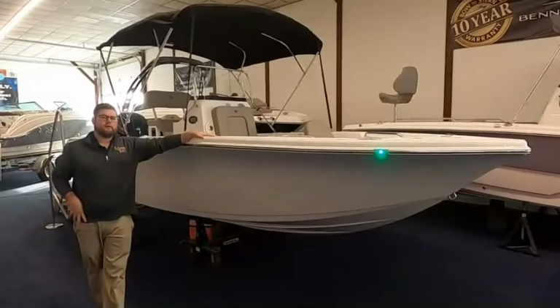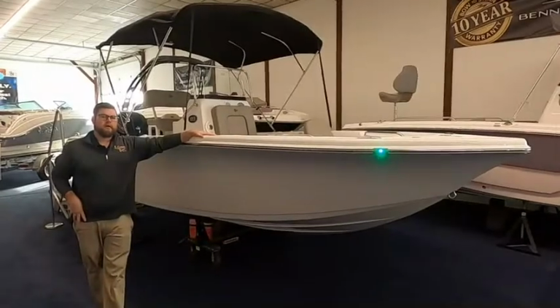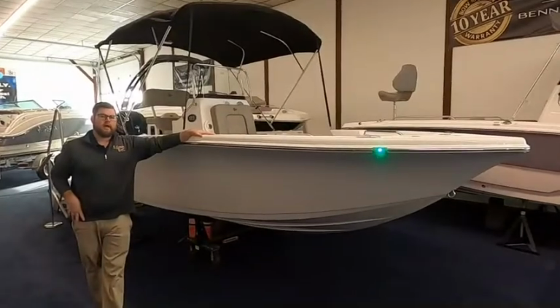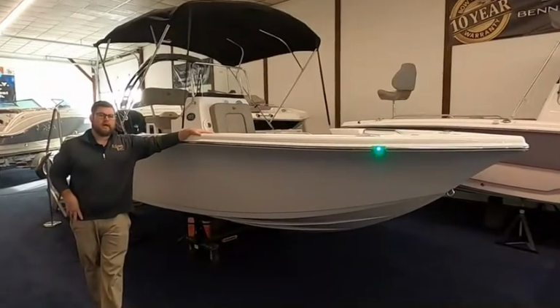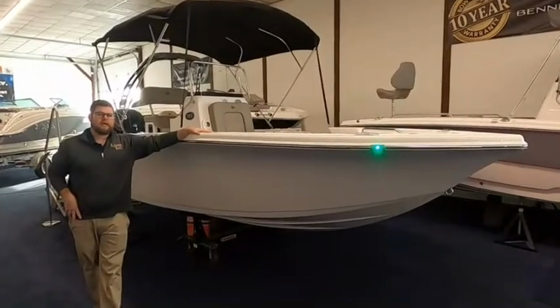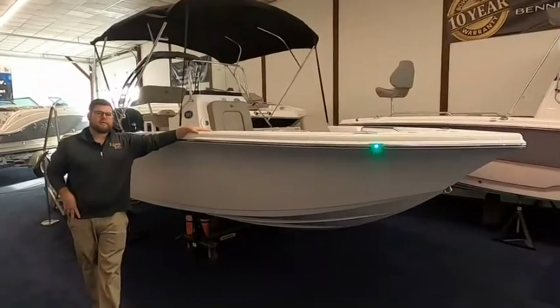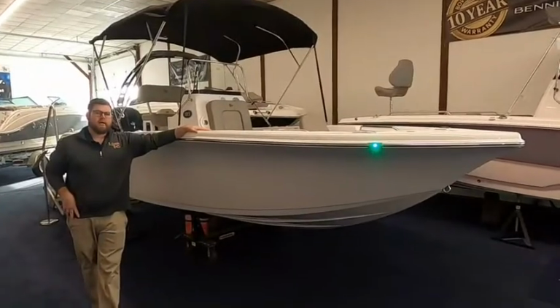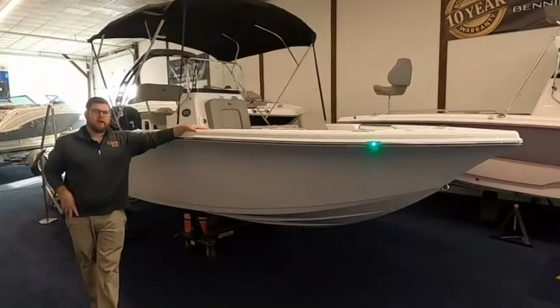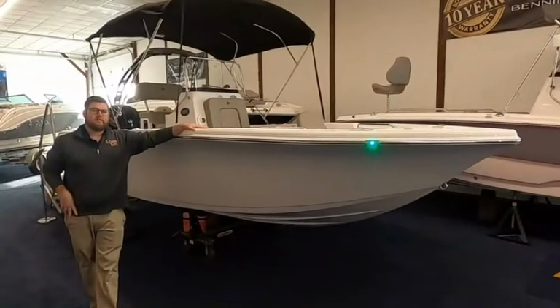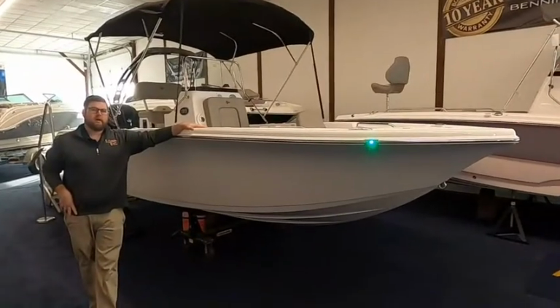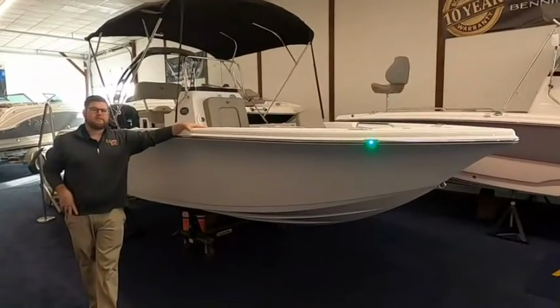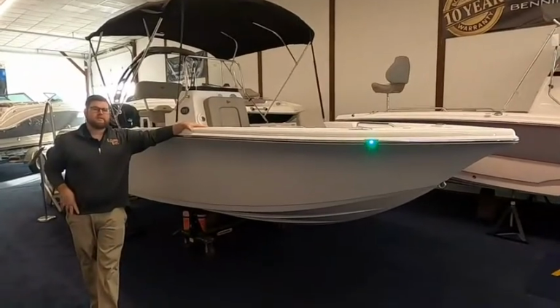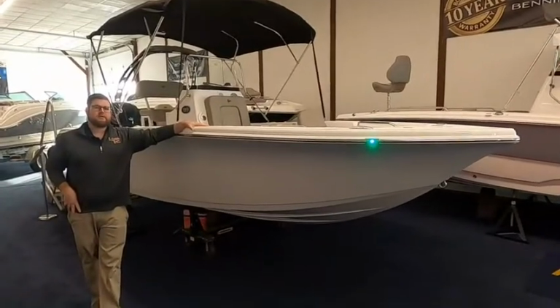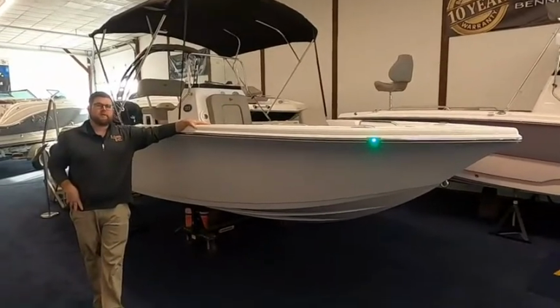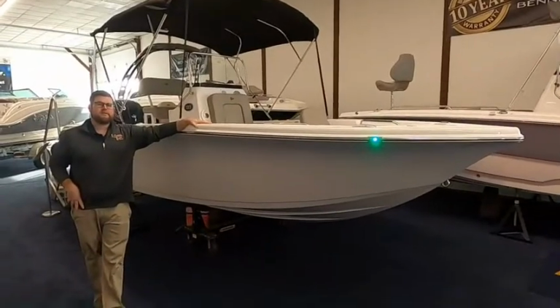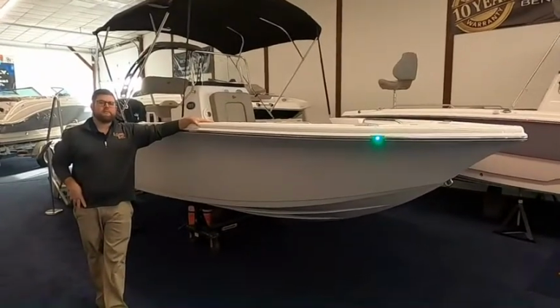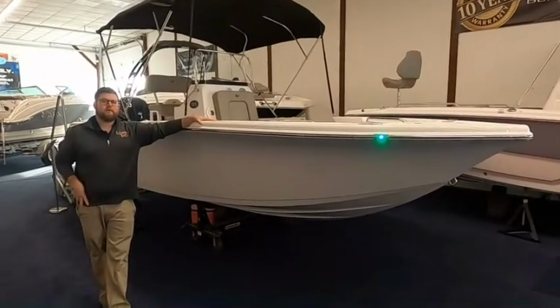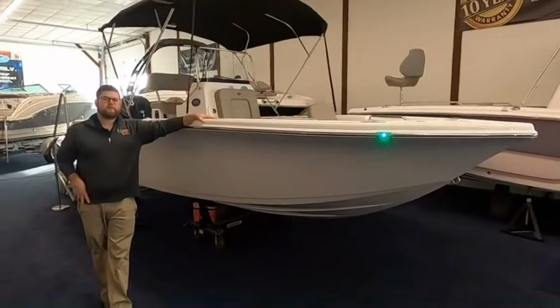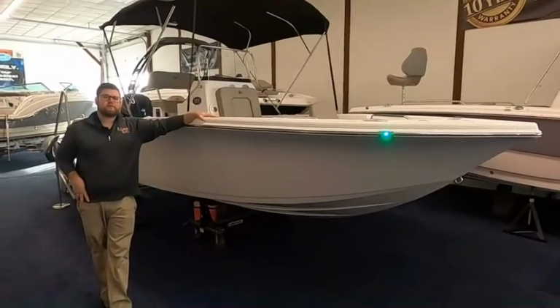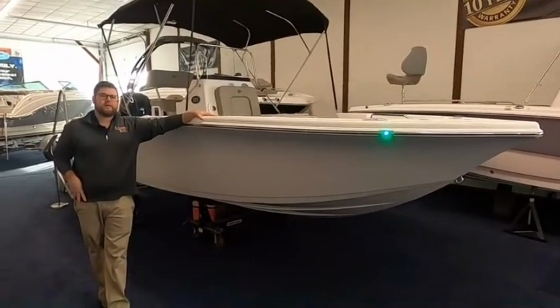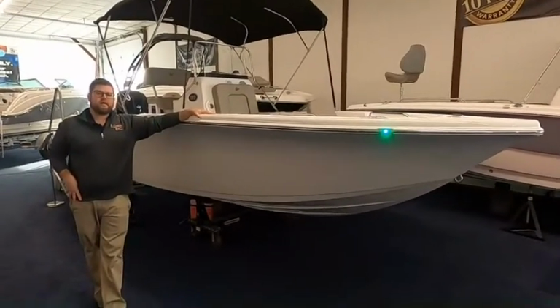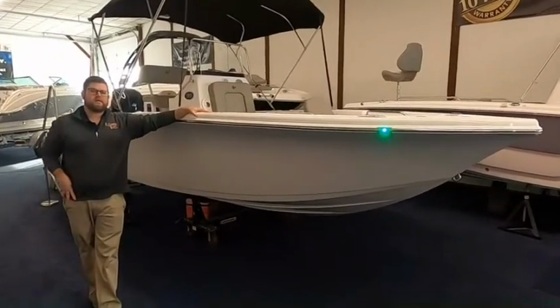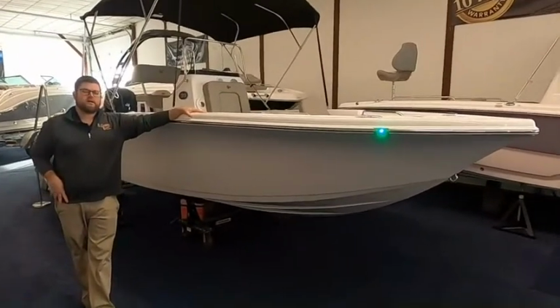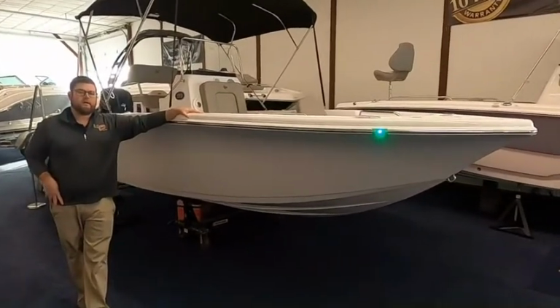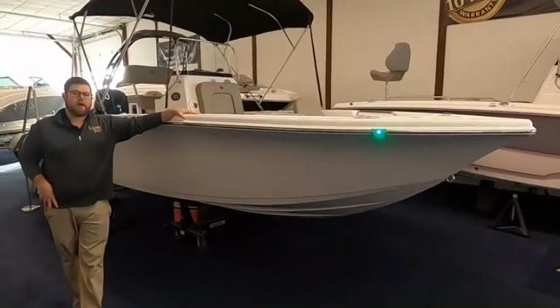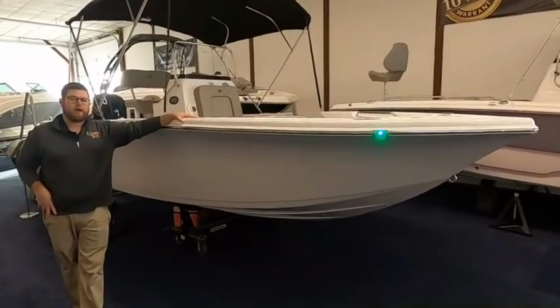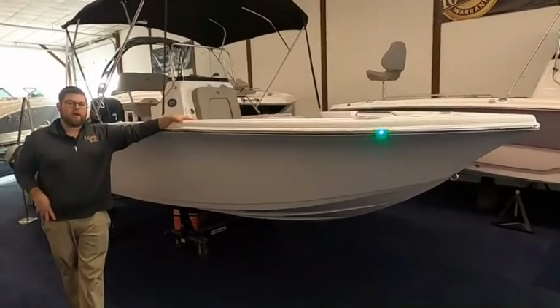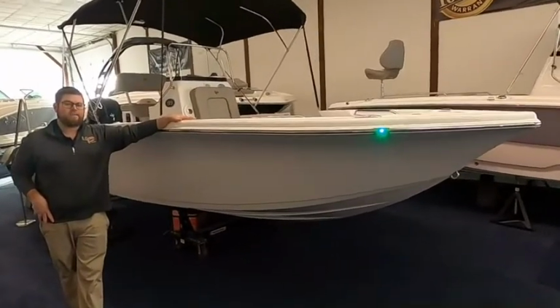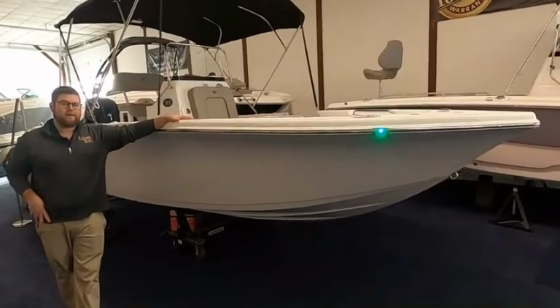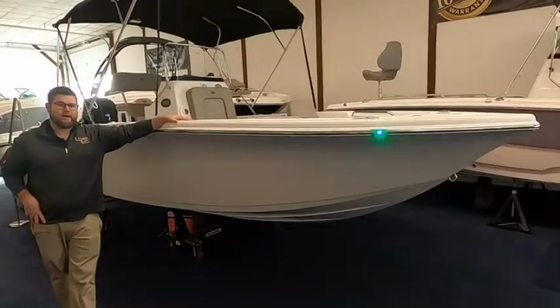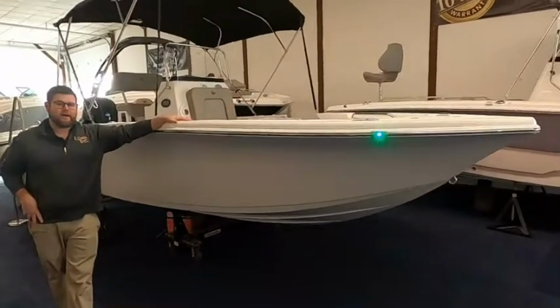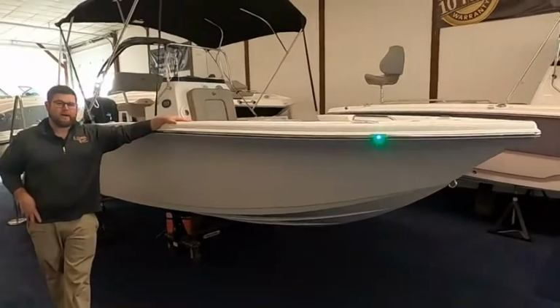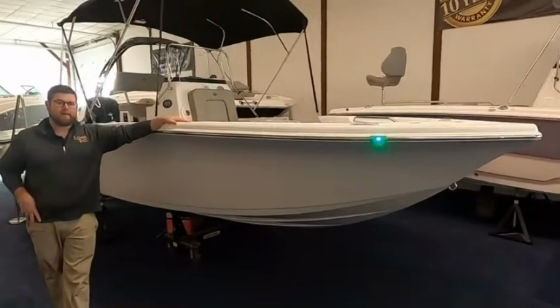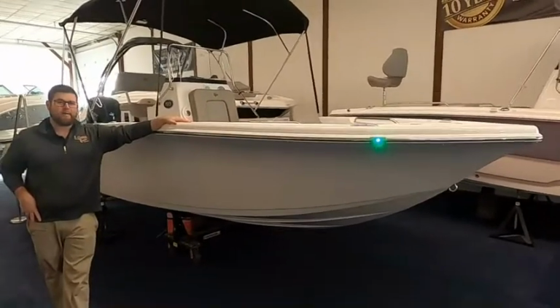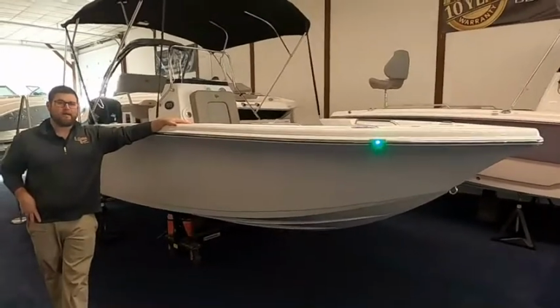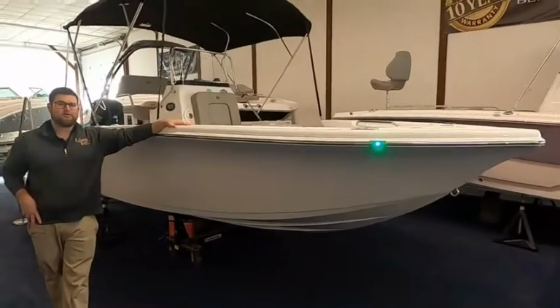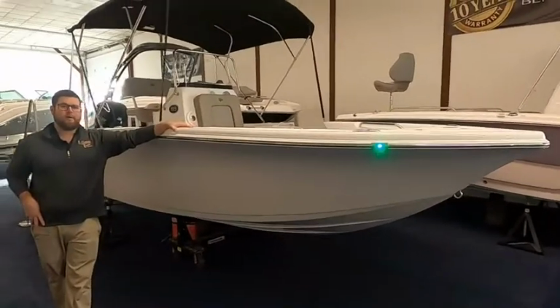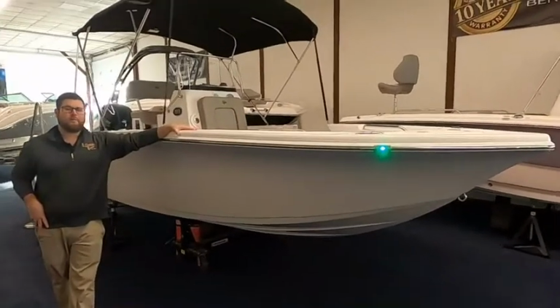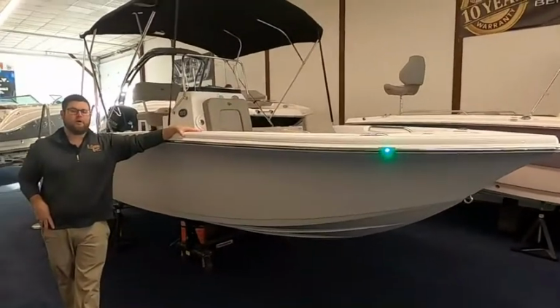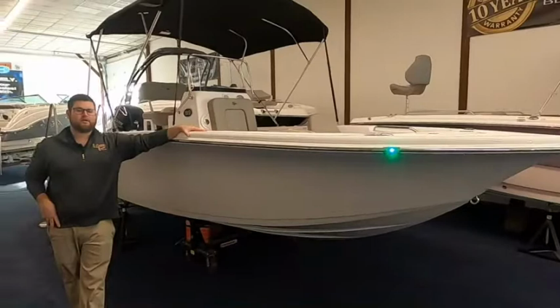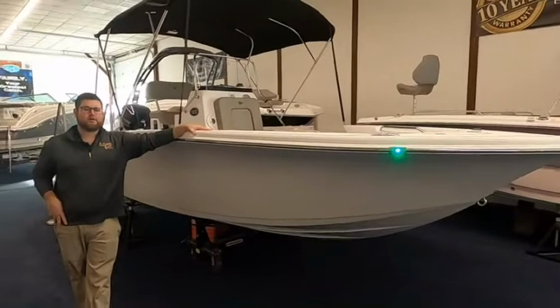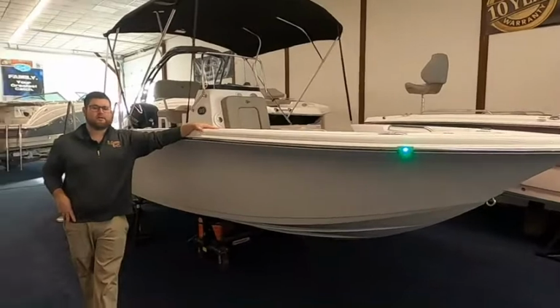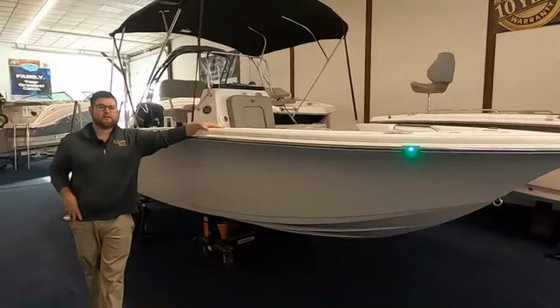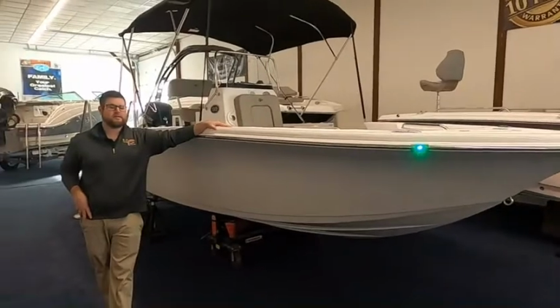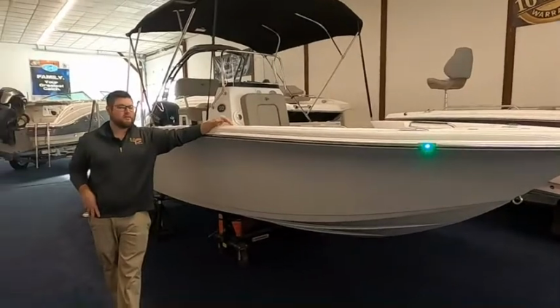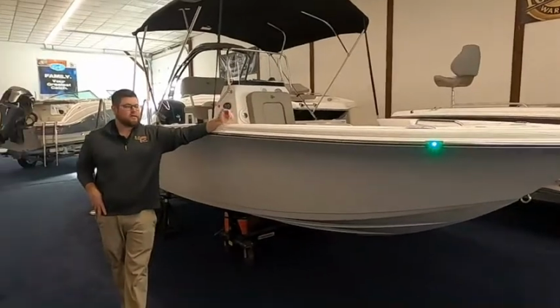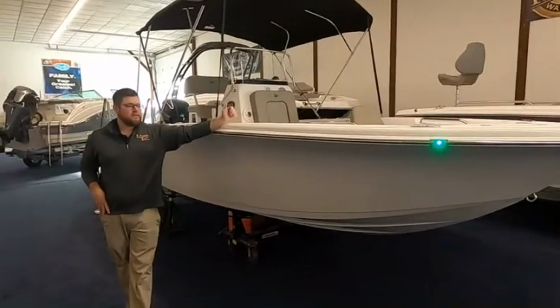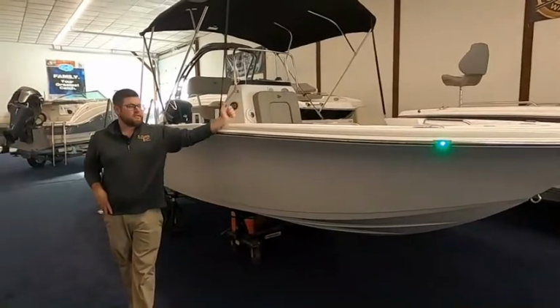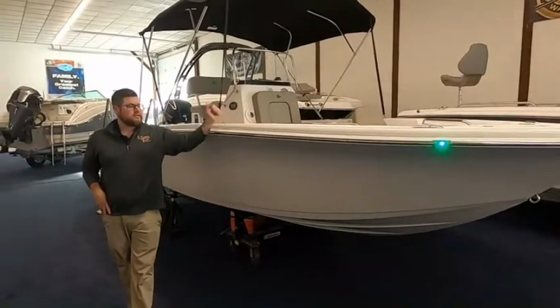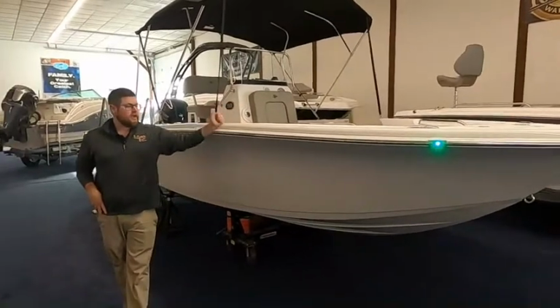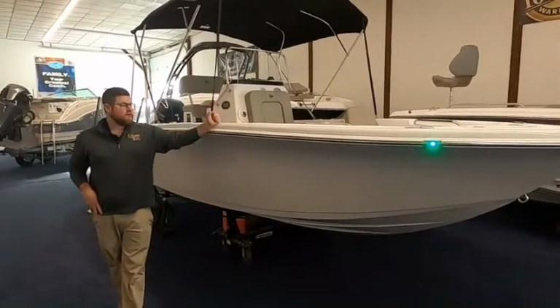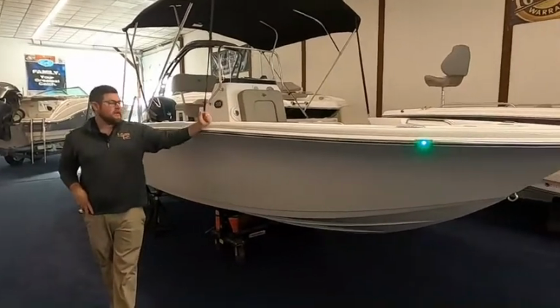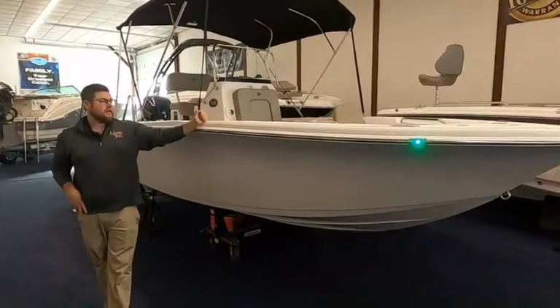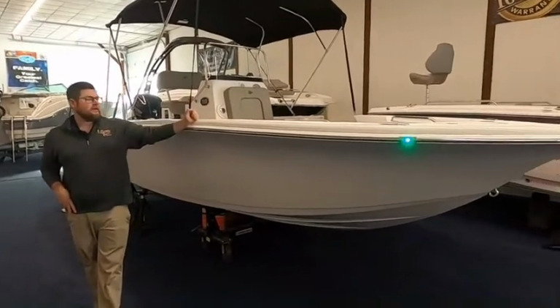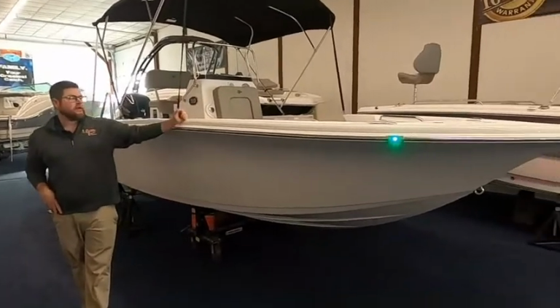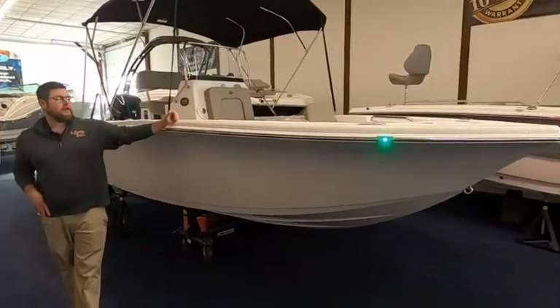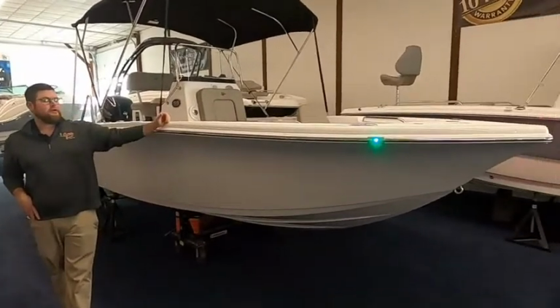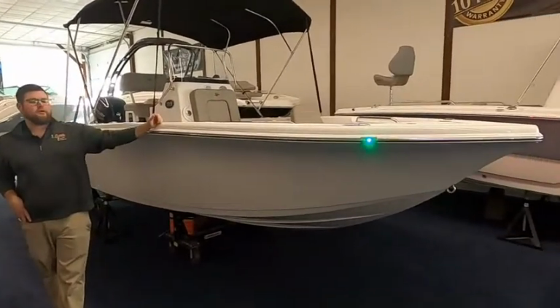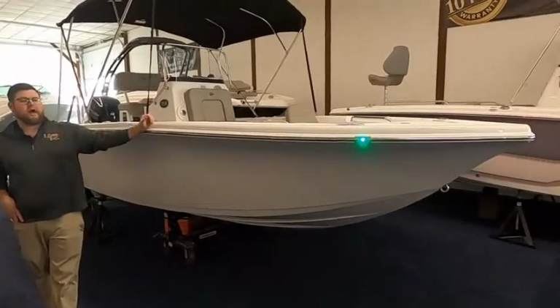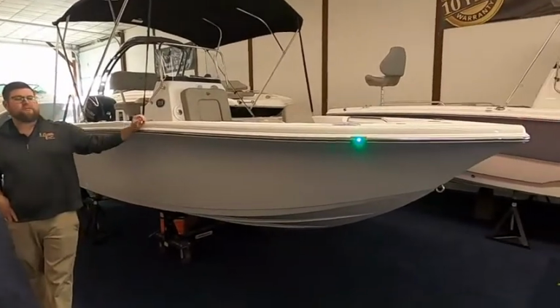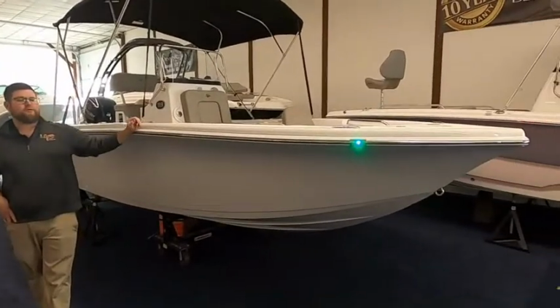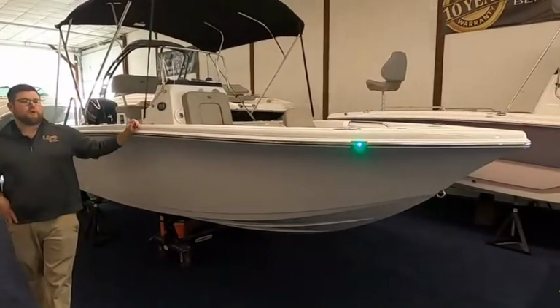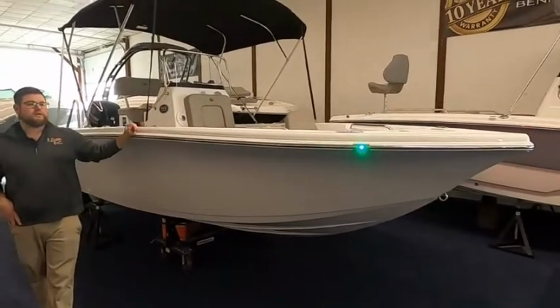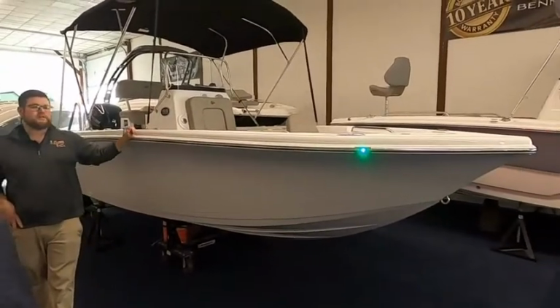Hi guys, Bart Barnes here with Clemens Boats in Sandusky, Ohio. I have my cameraman John Burrows with us. Today we're taking a look at a new line for us.